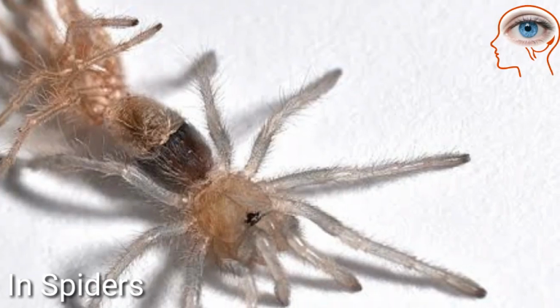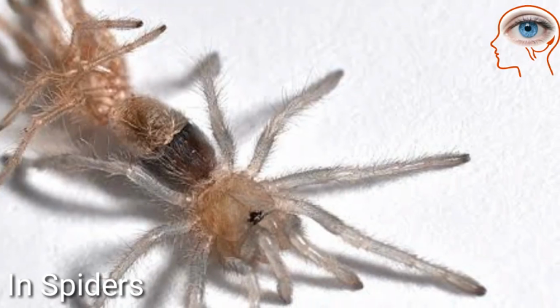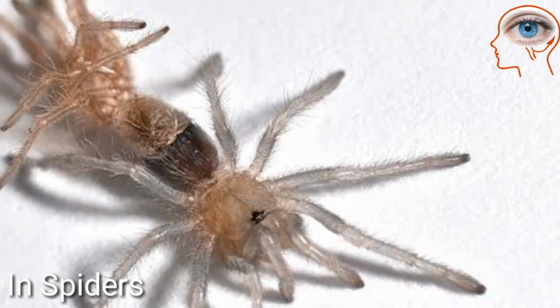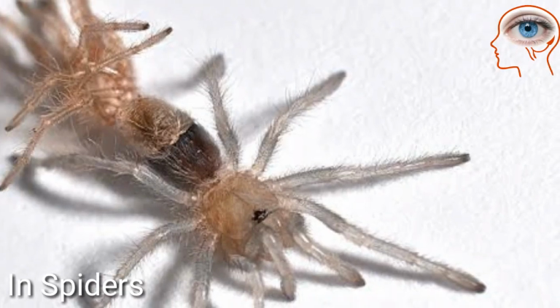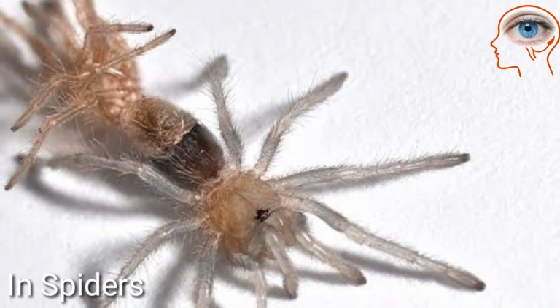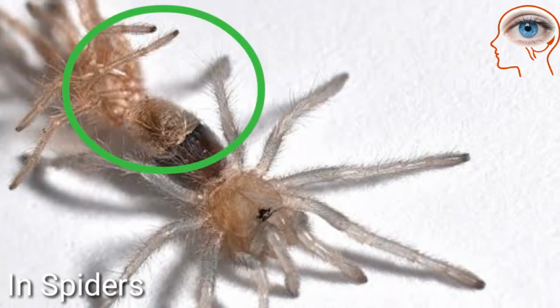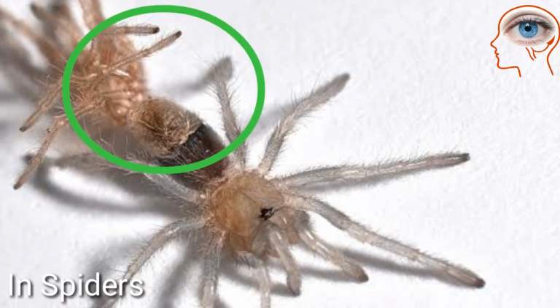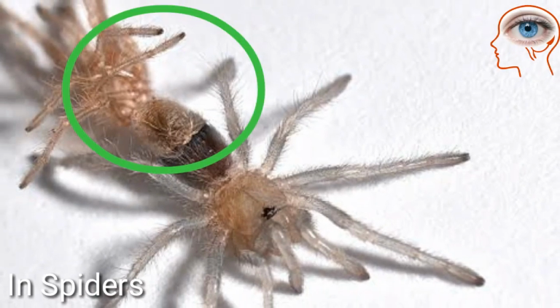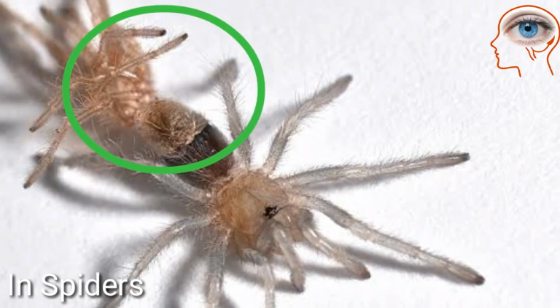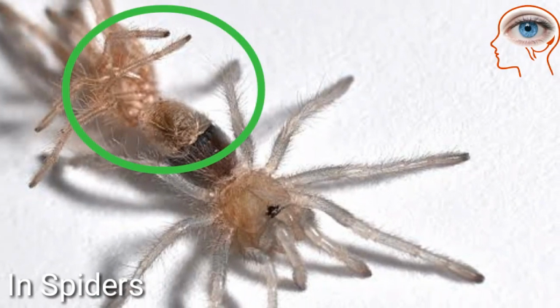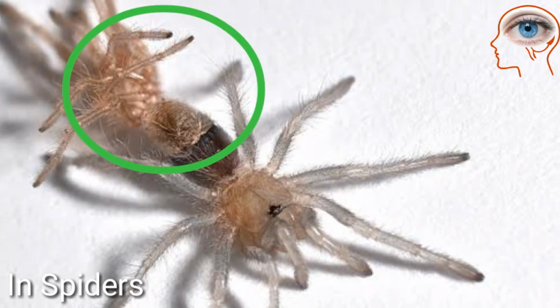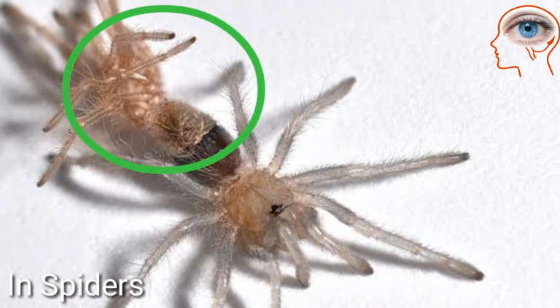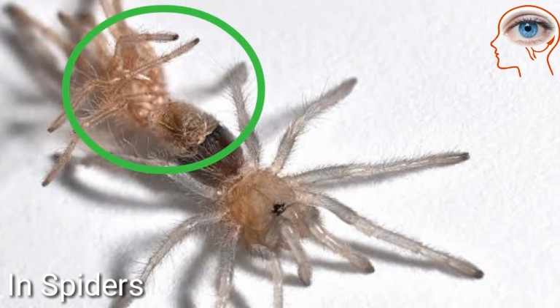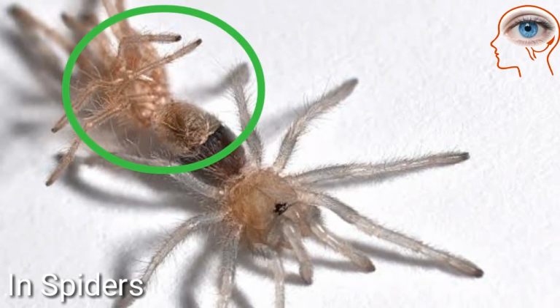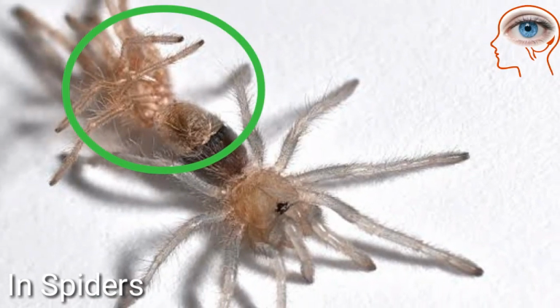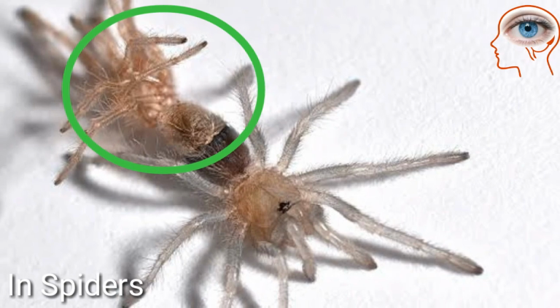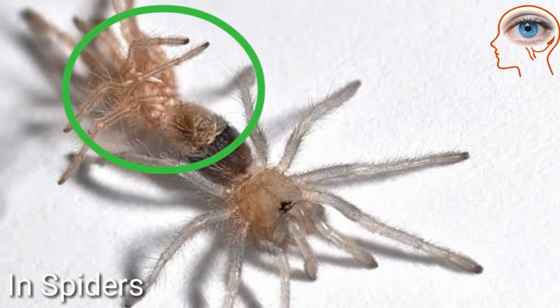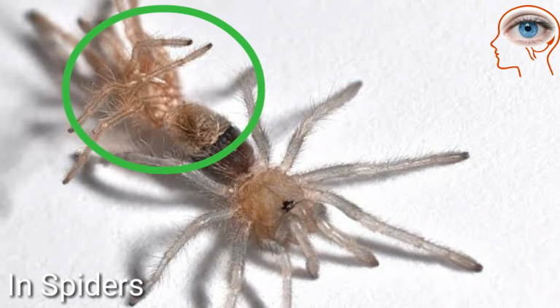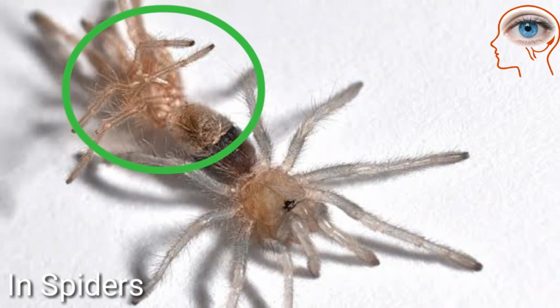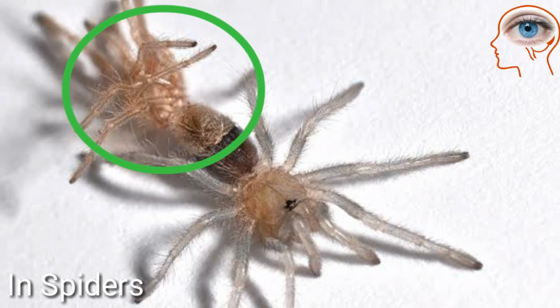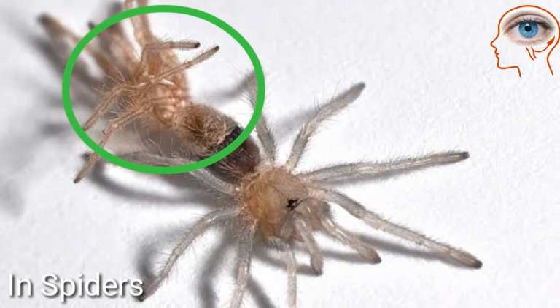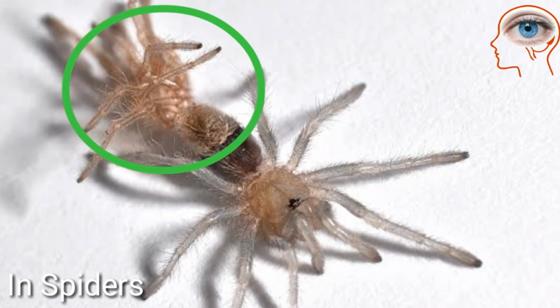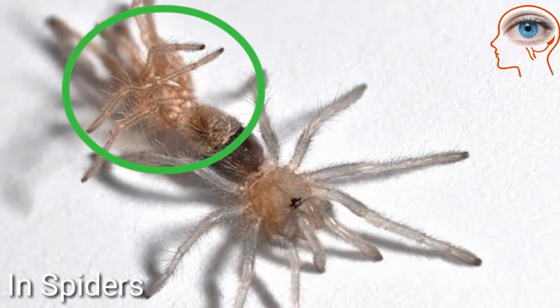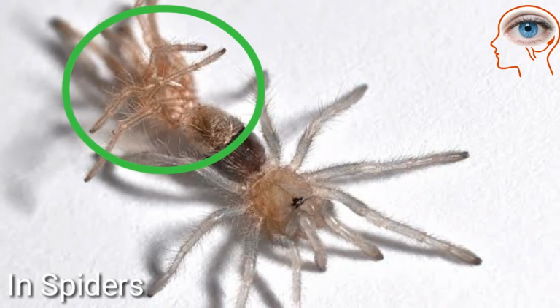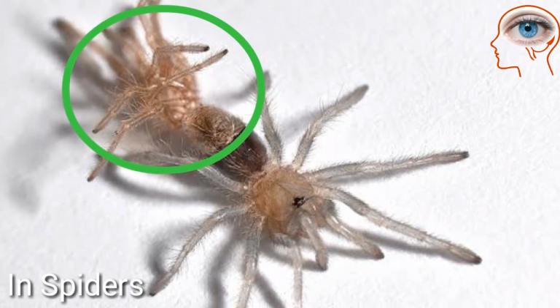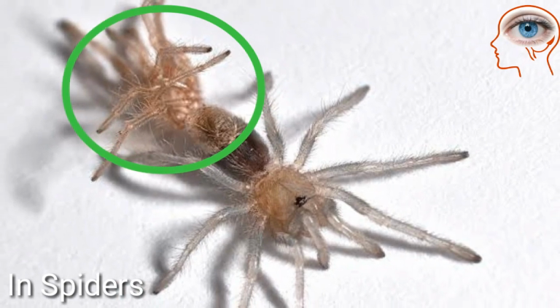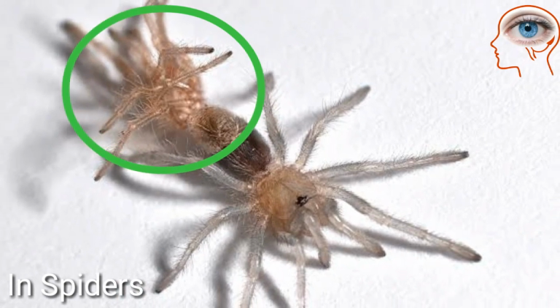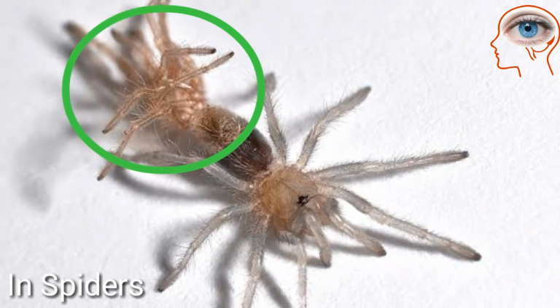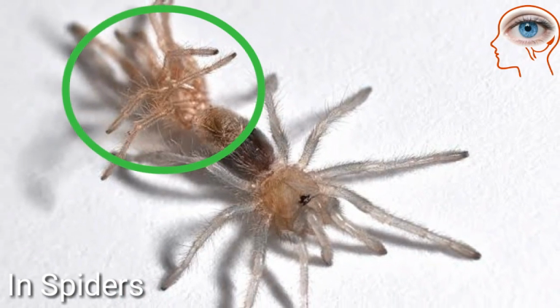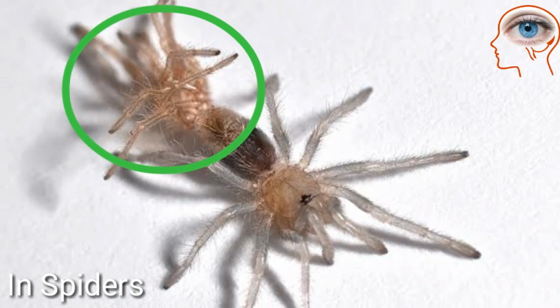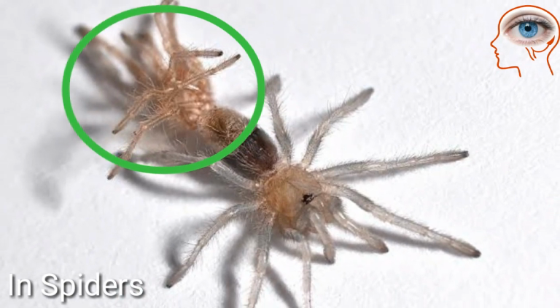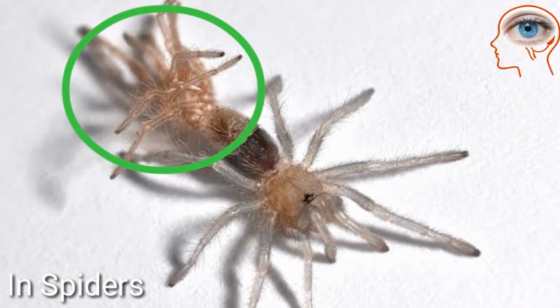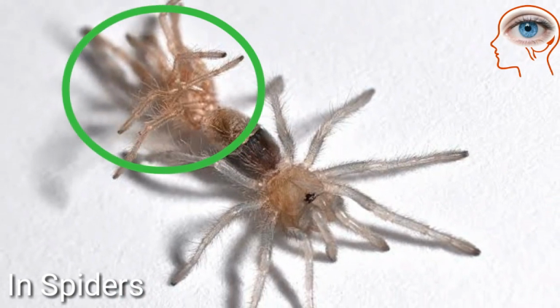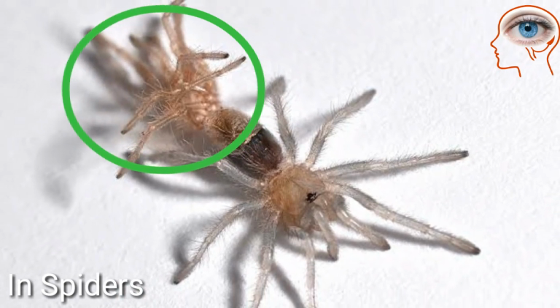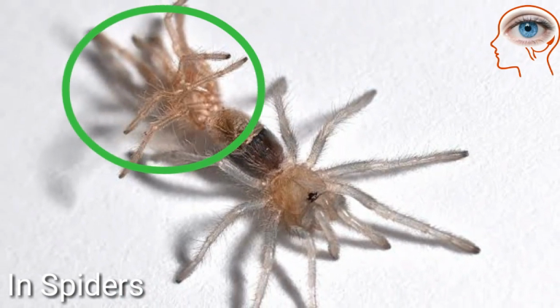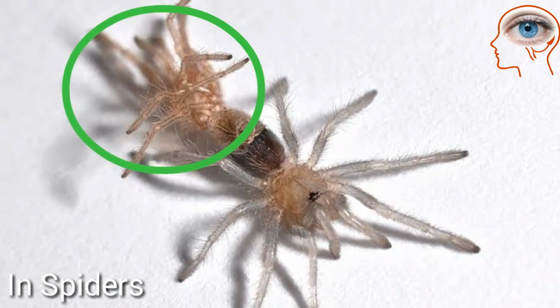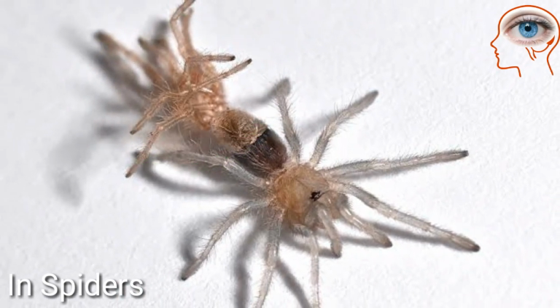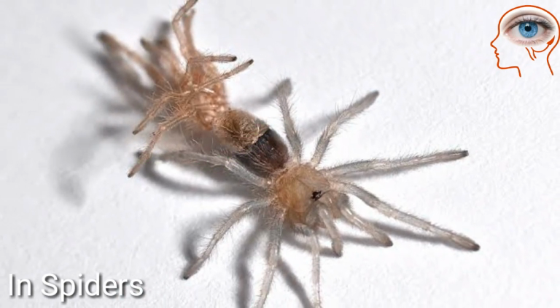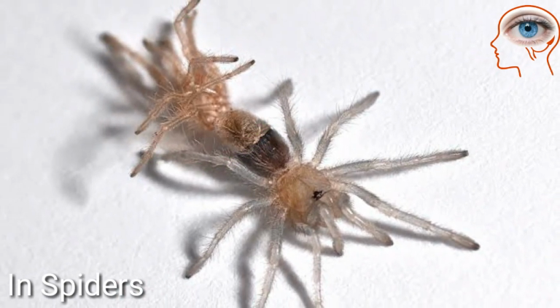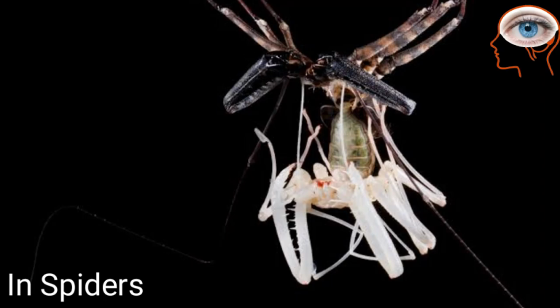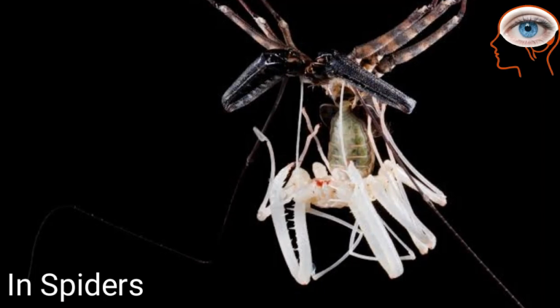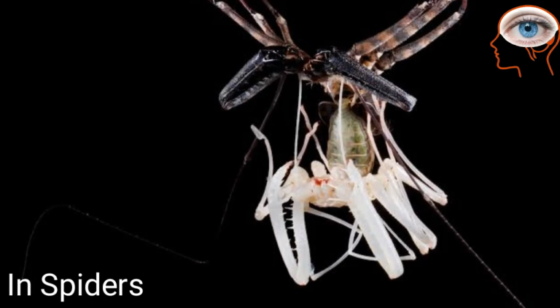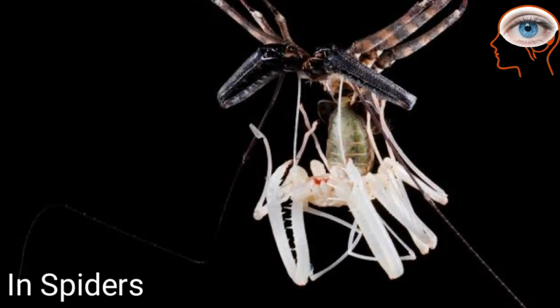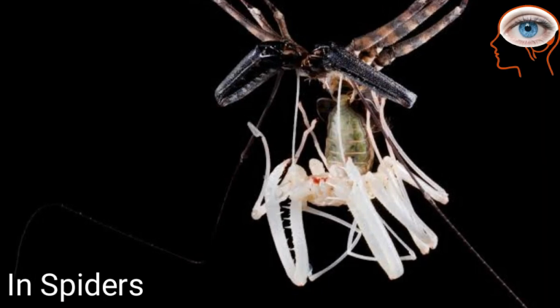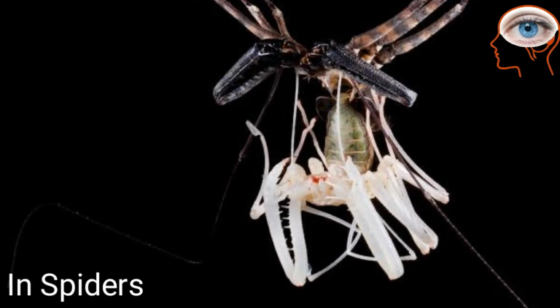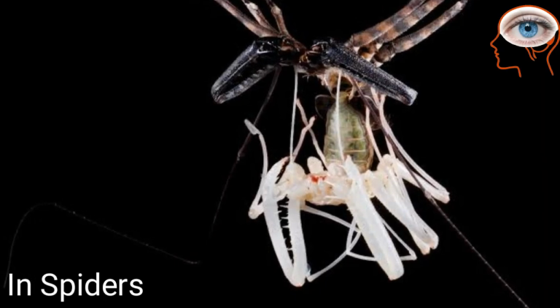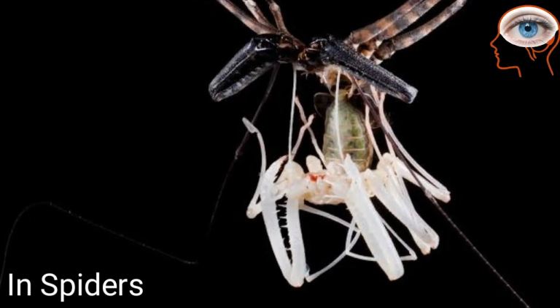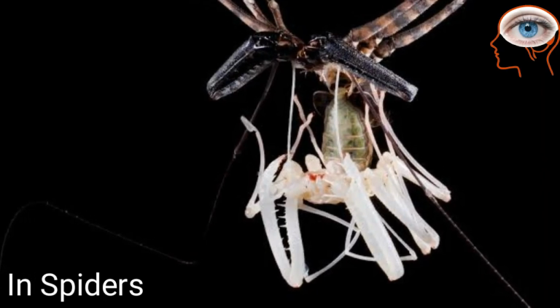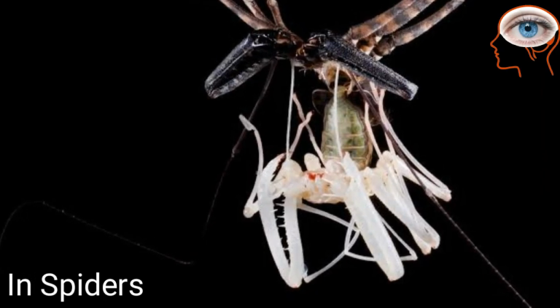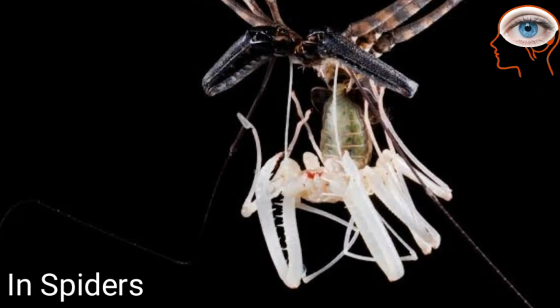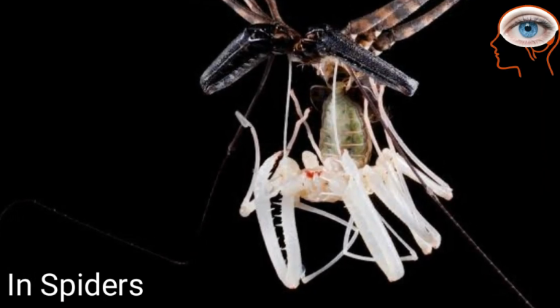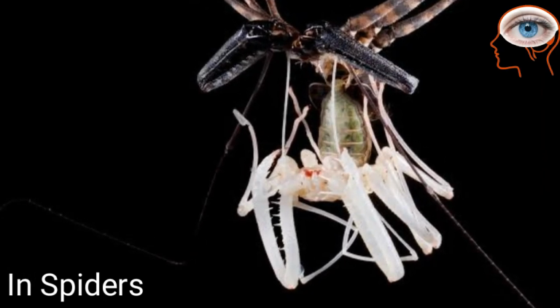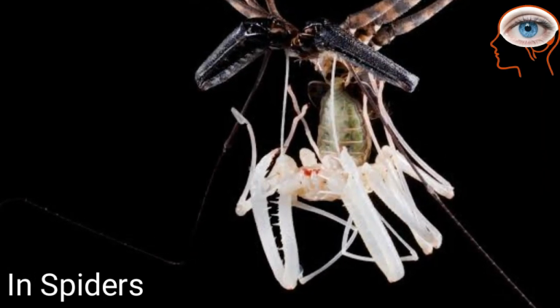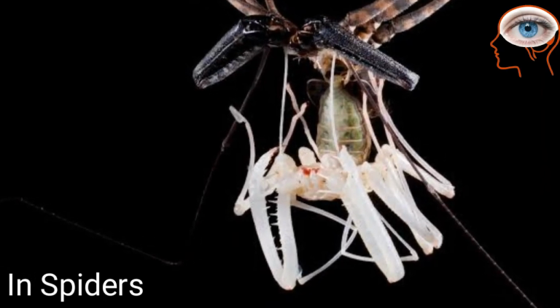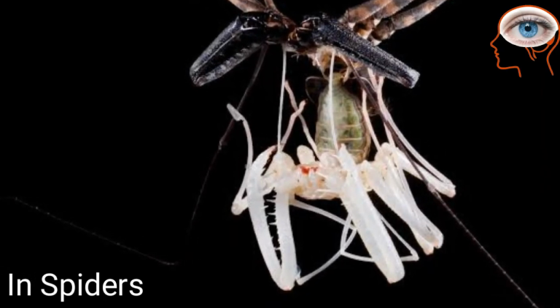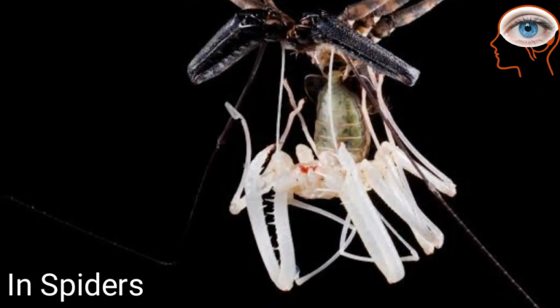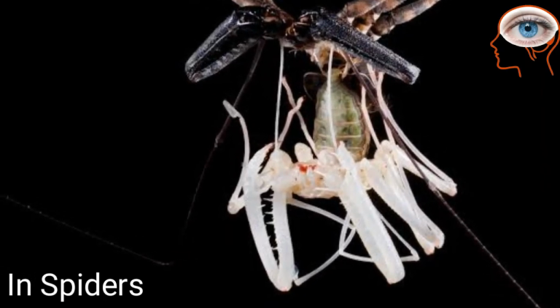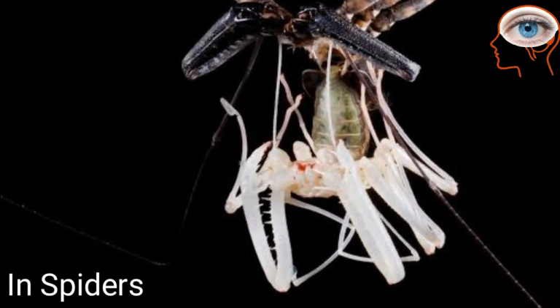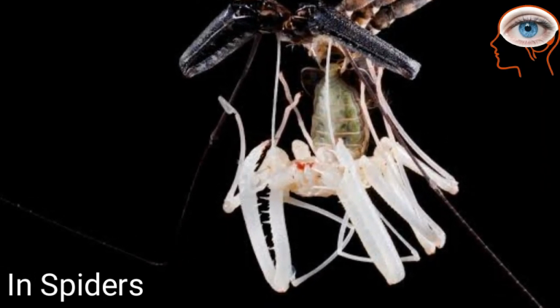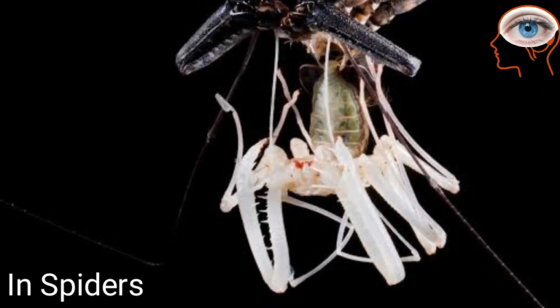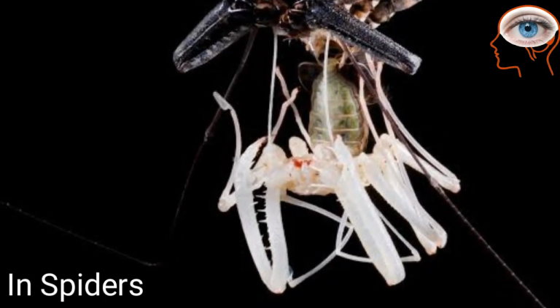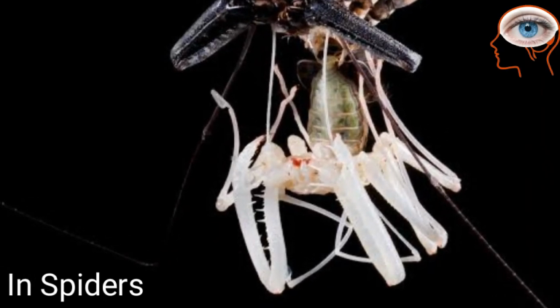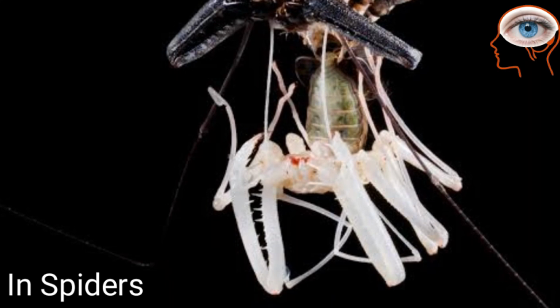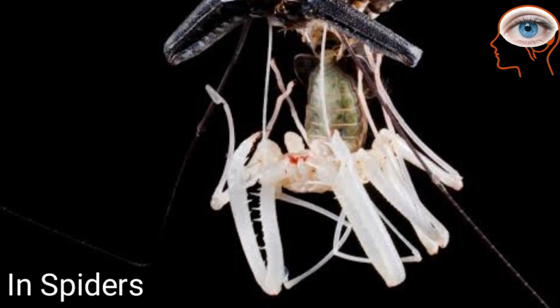Spiders also shed their skin in order to get new growth. They start fasting for long periods before shedding their skin.